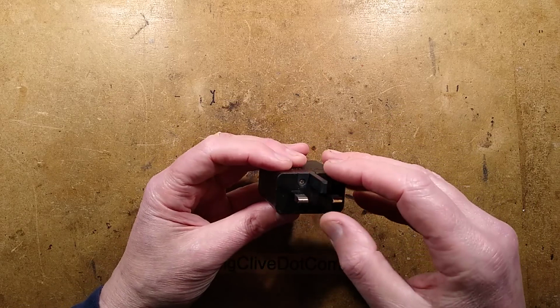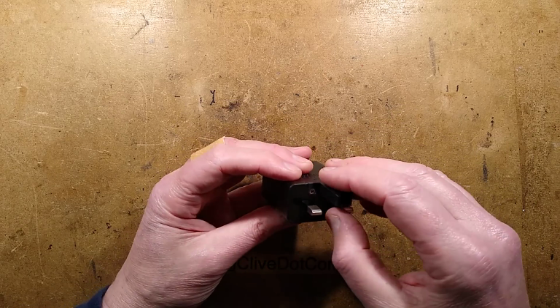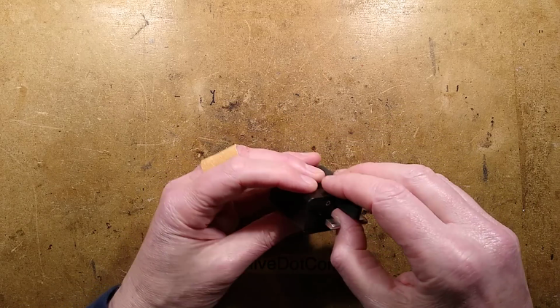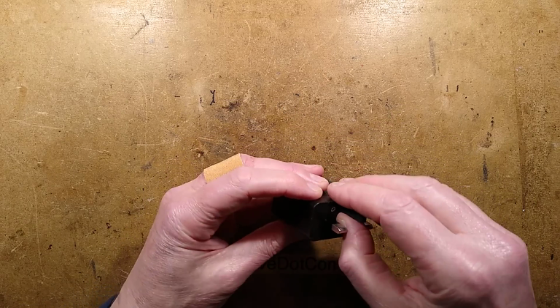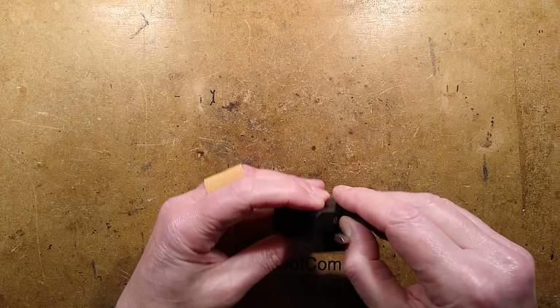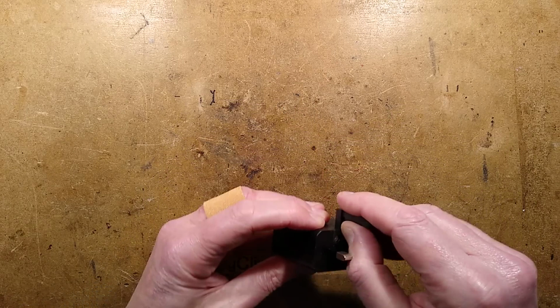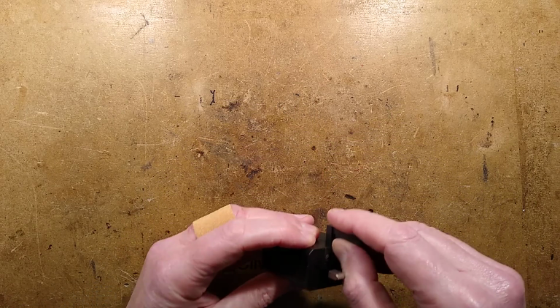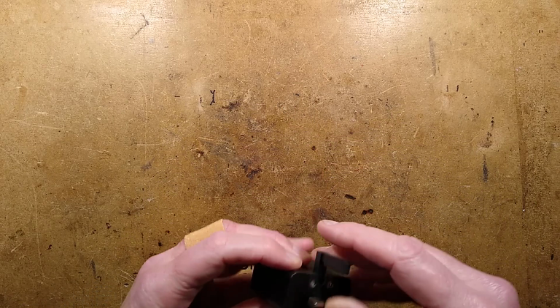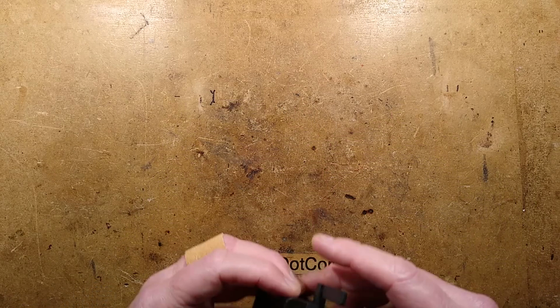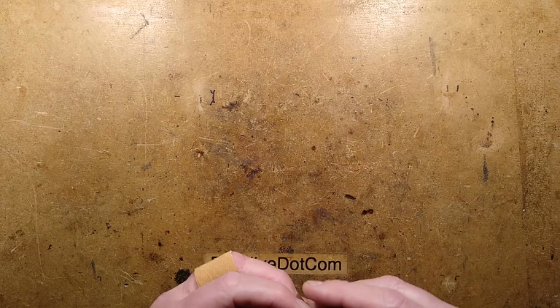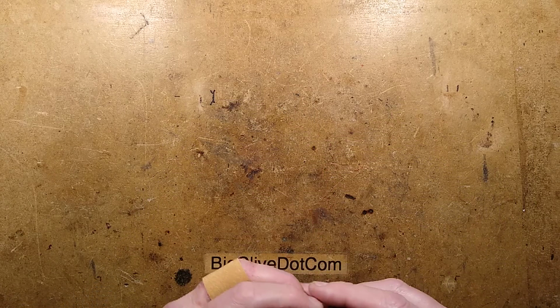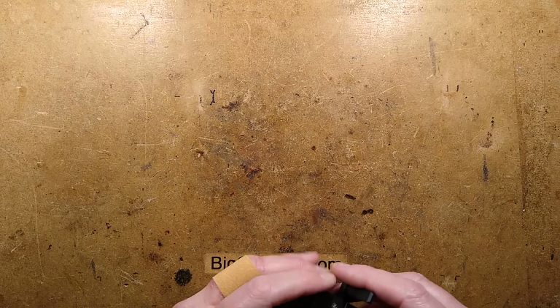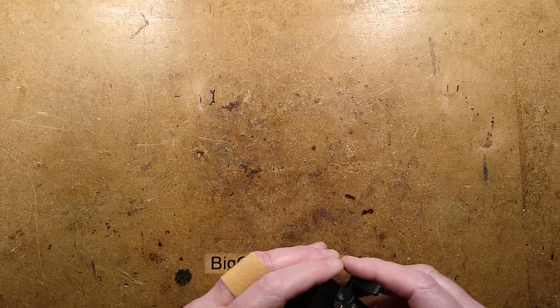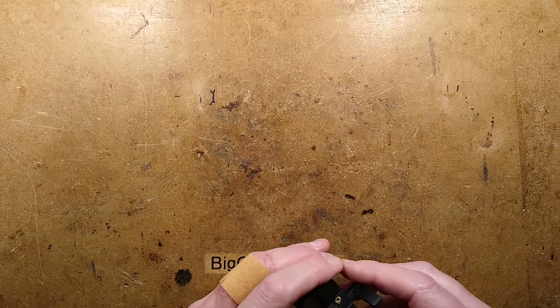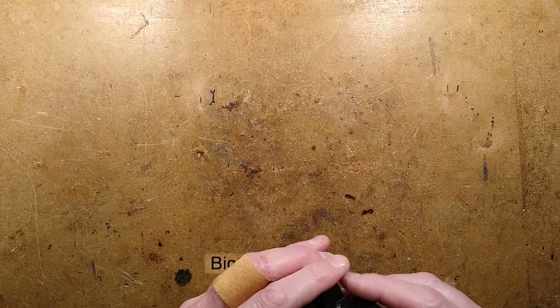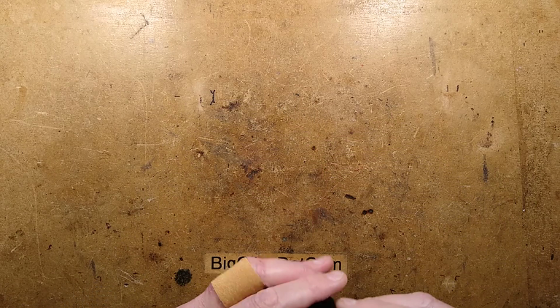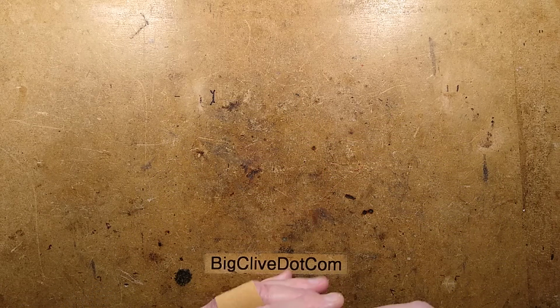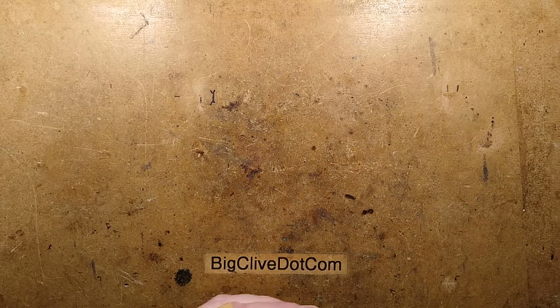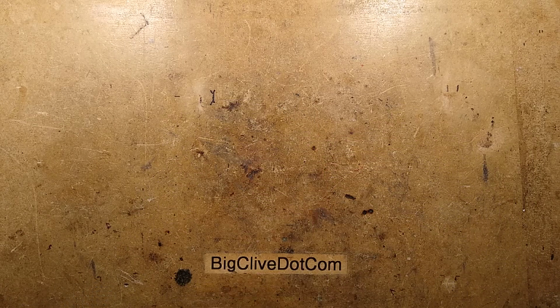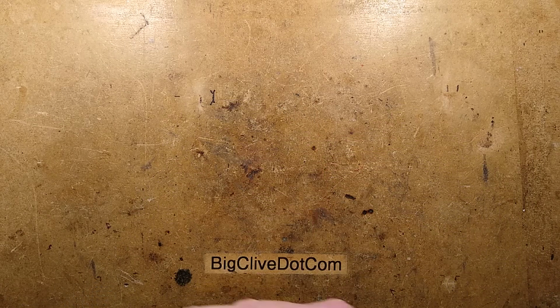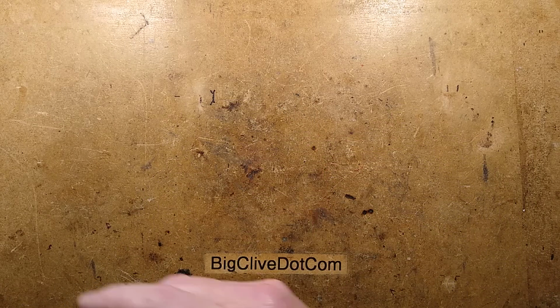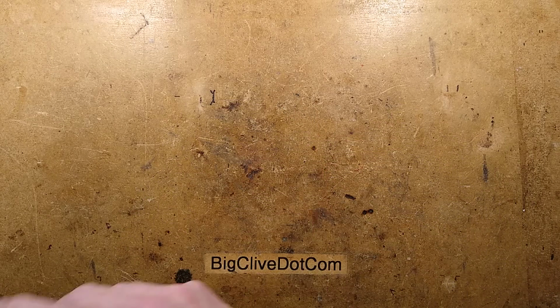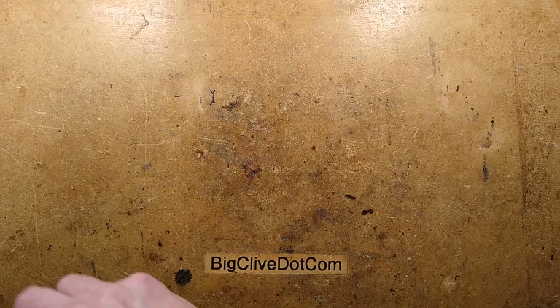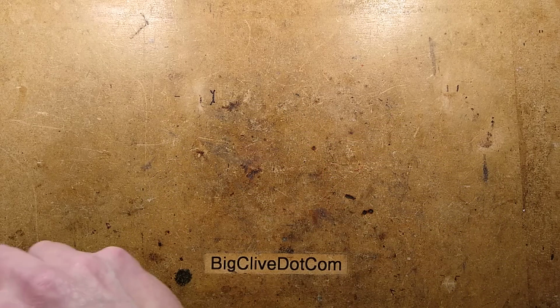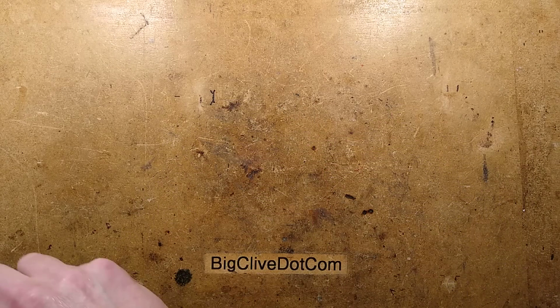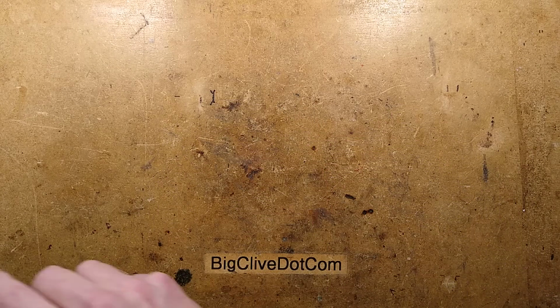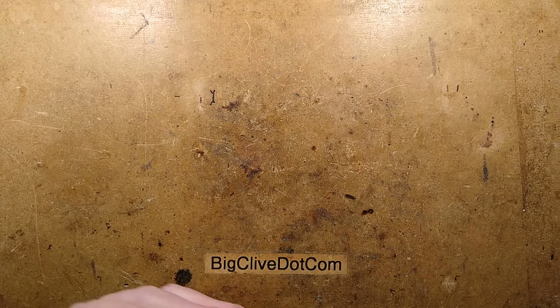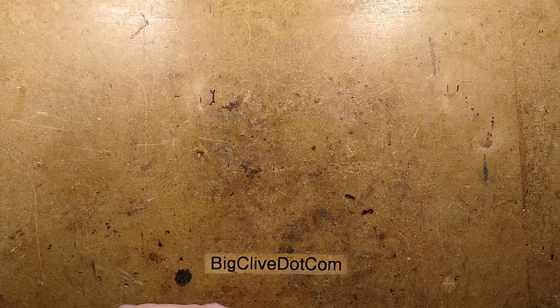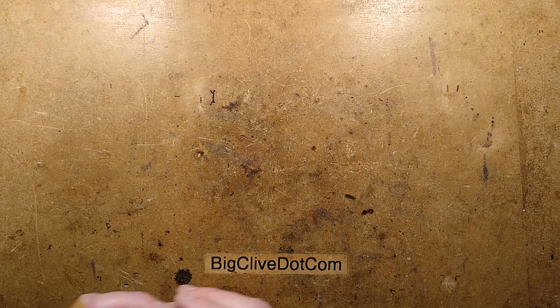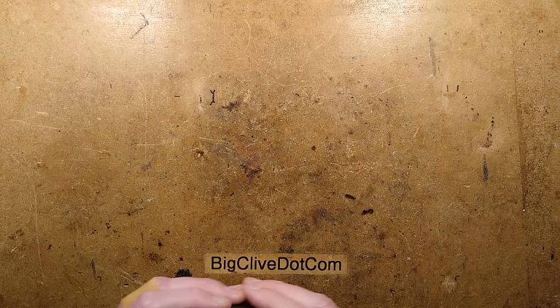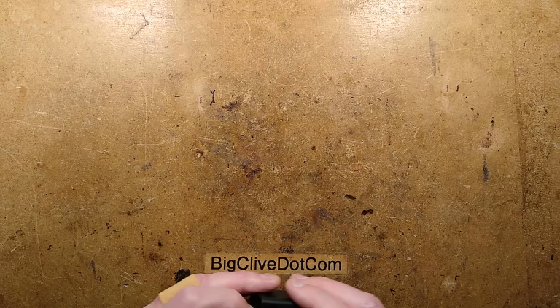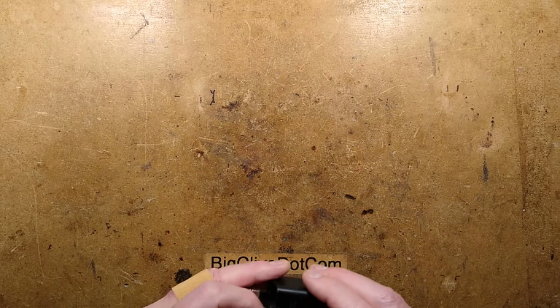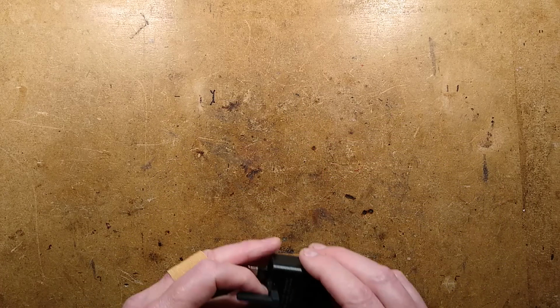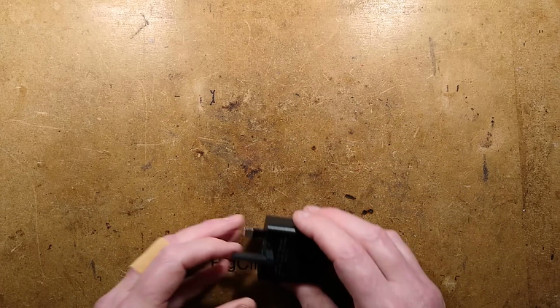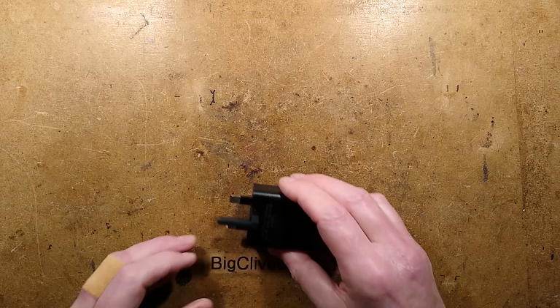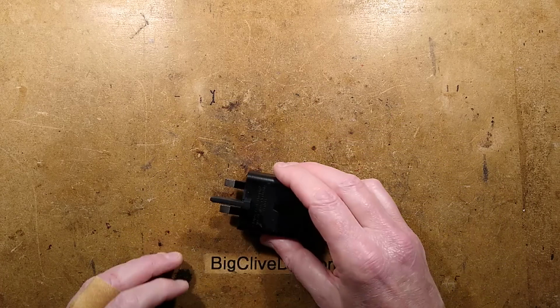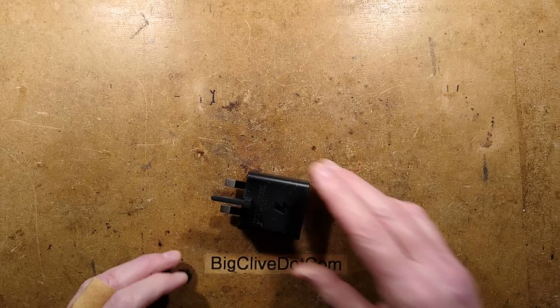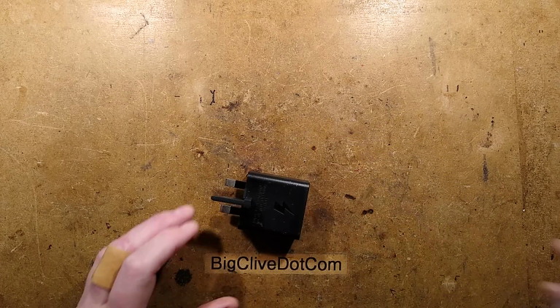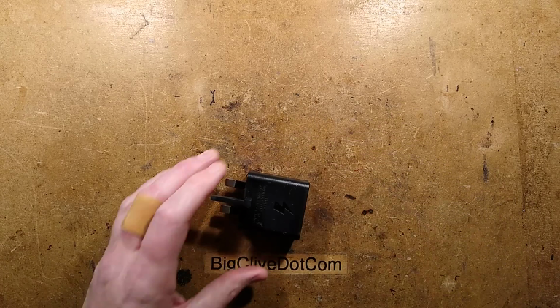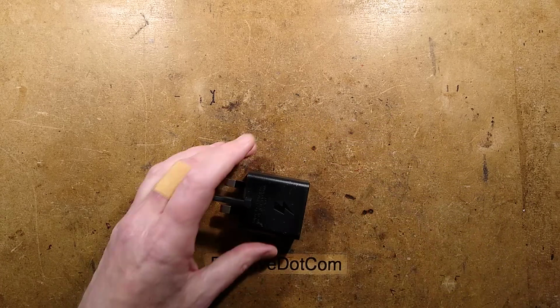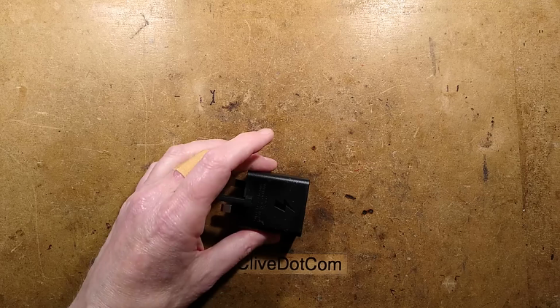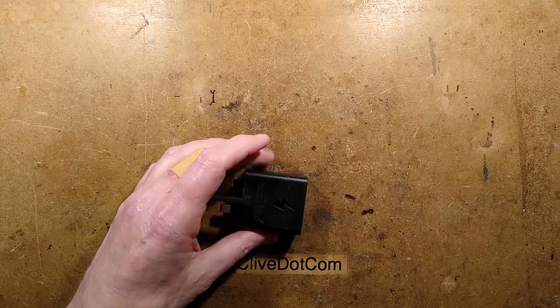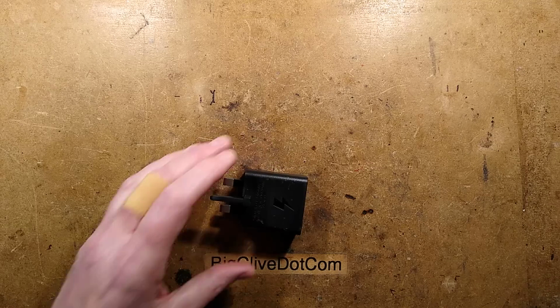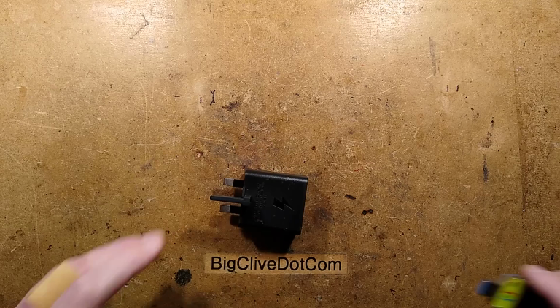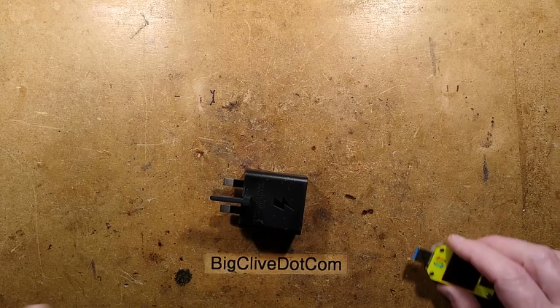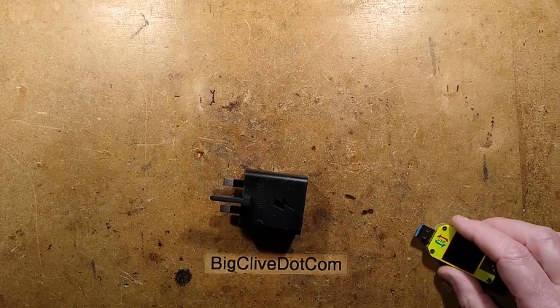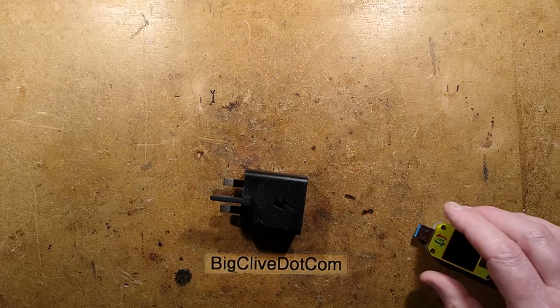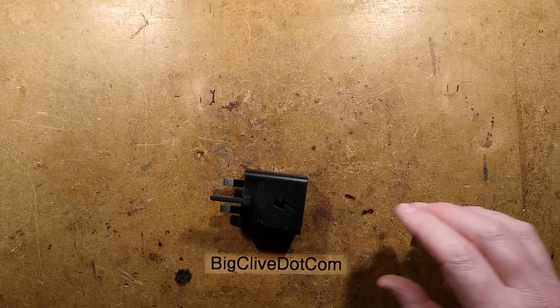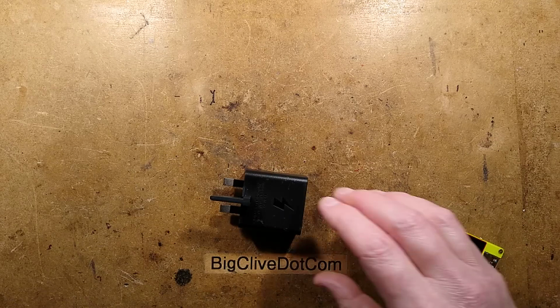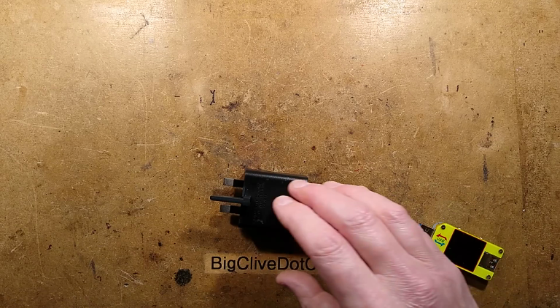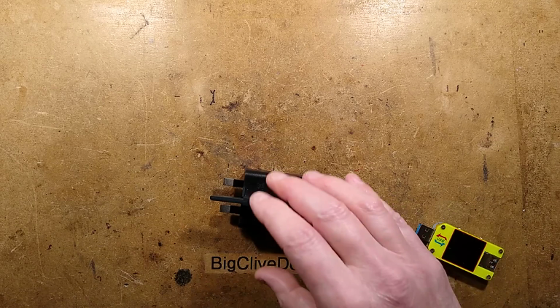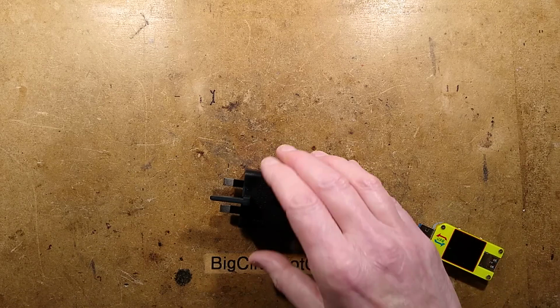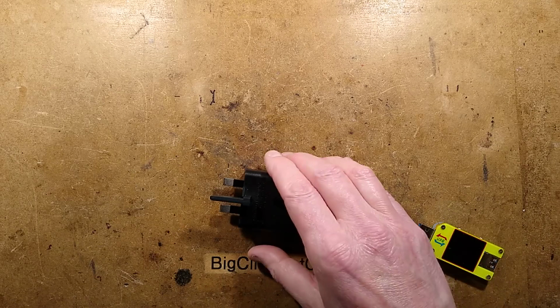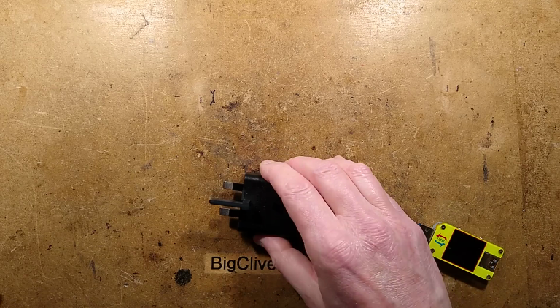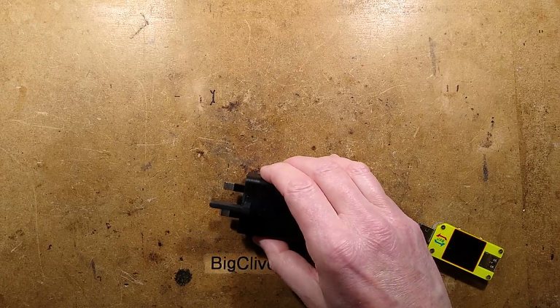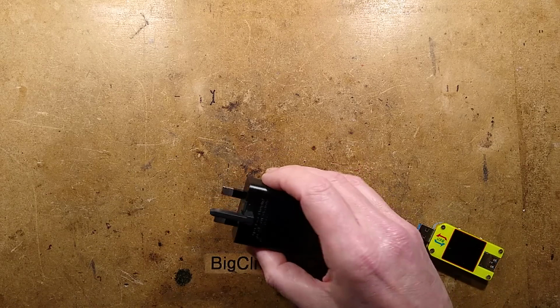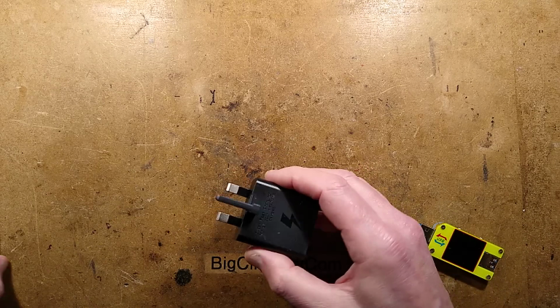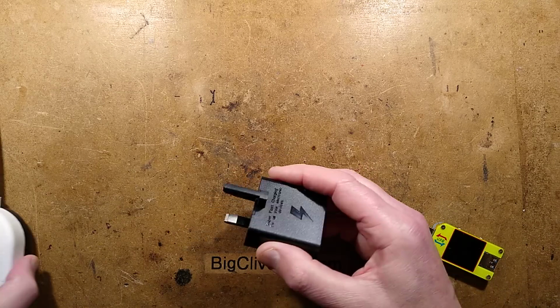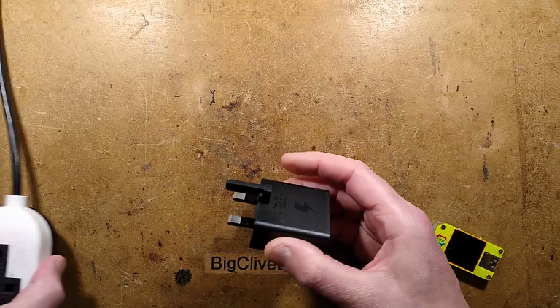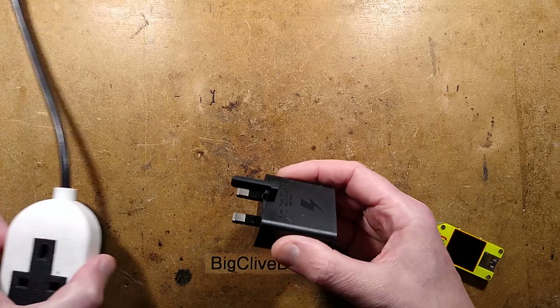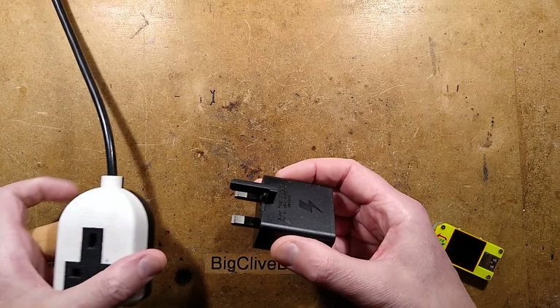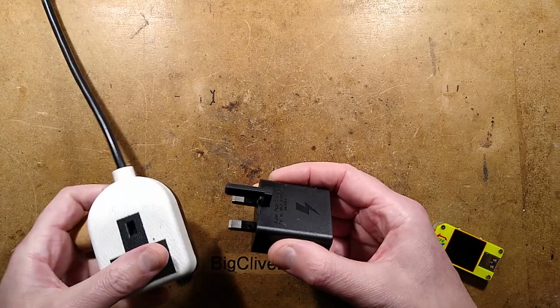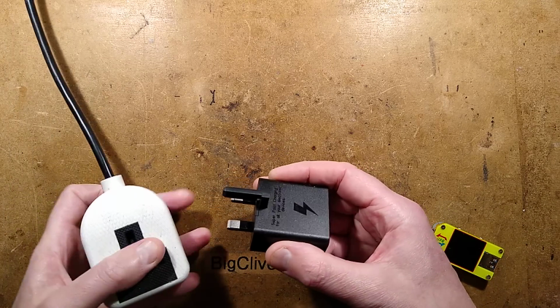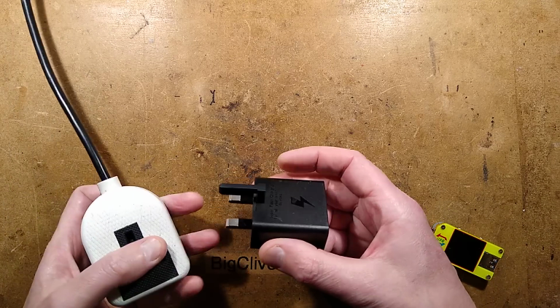I've plugged it in. Let me get the little power meter. There's the power meter, and I shall plug it in here.